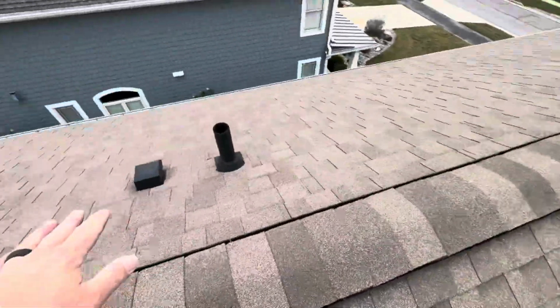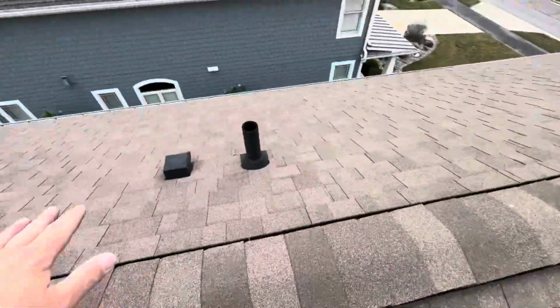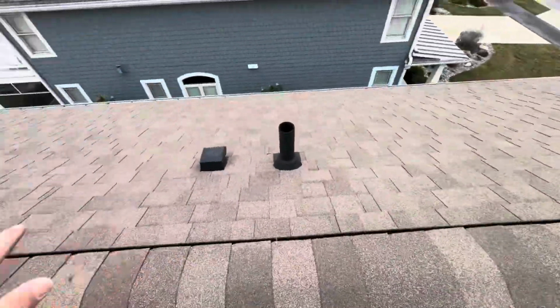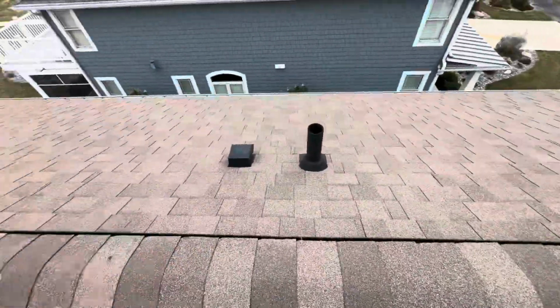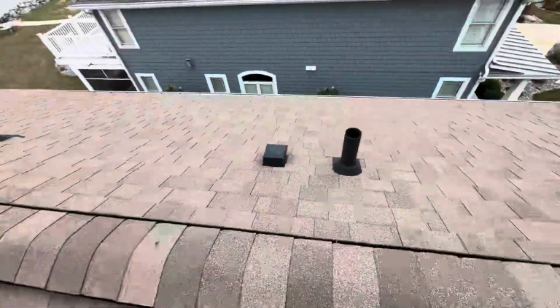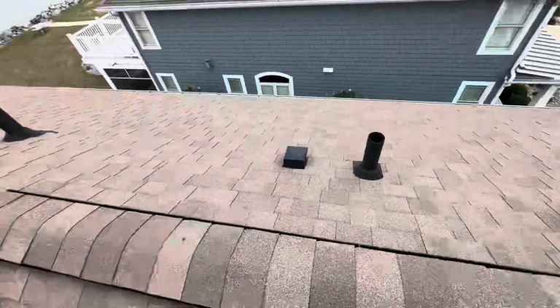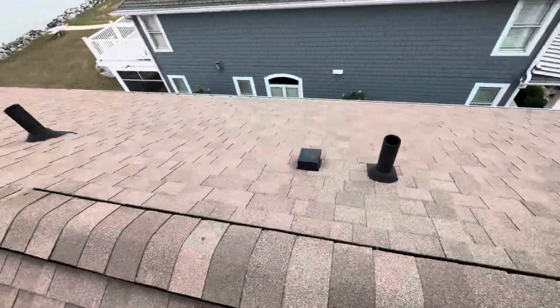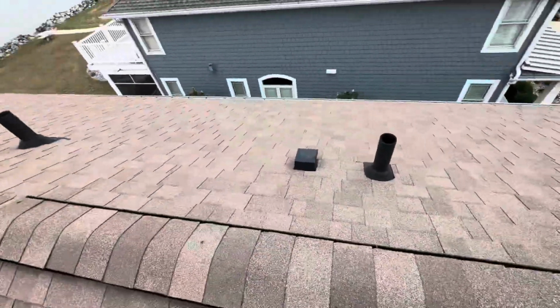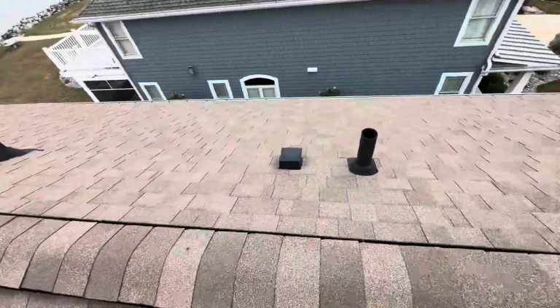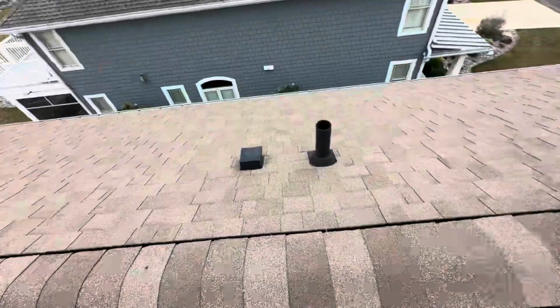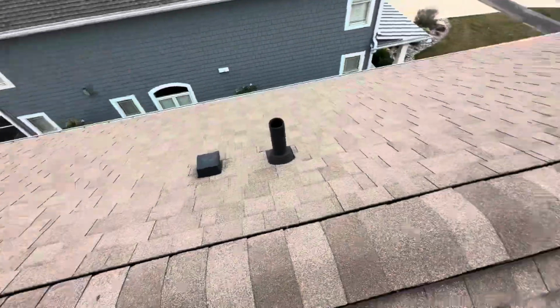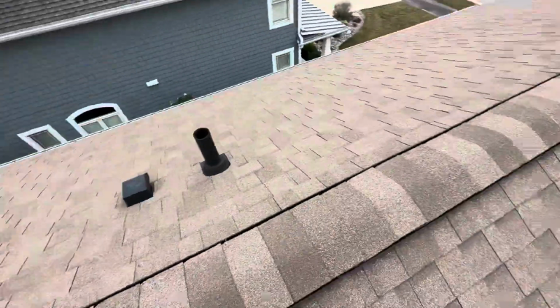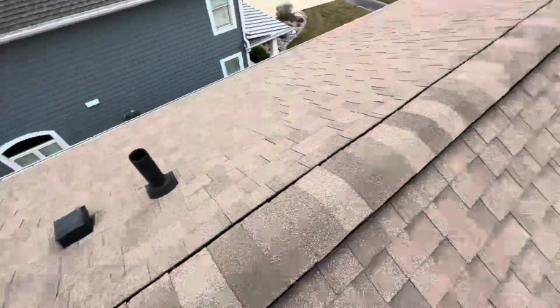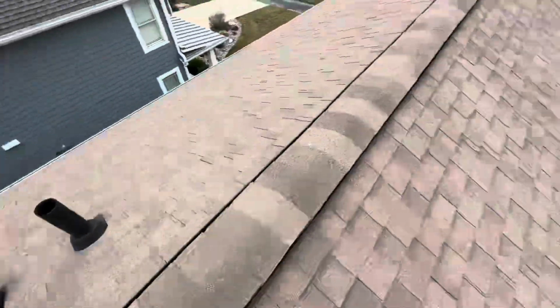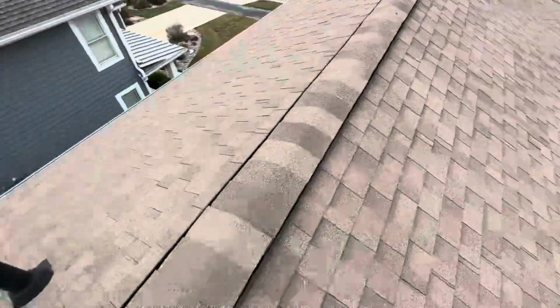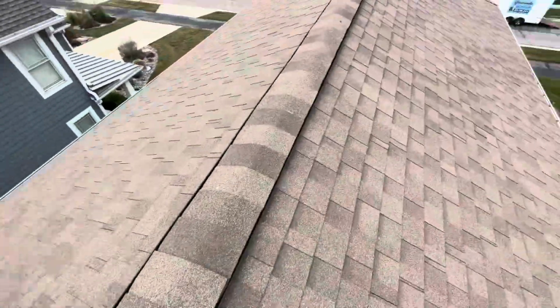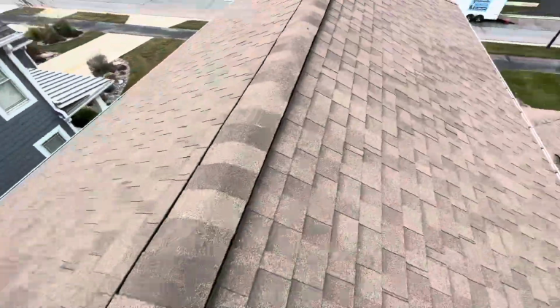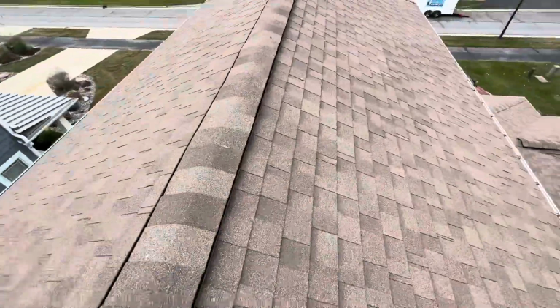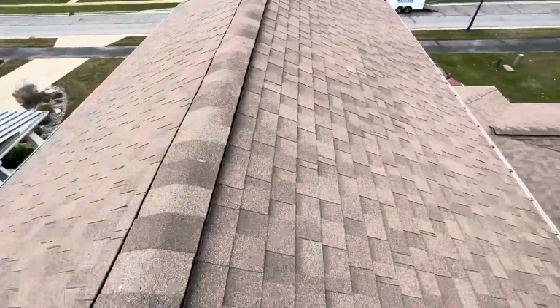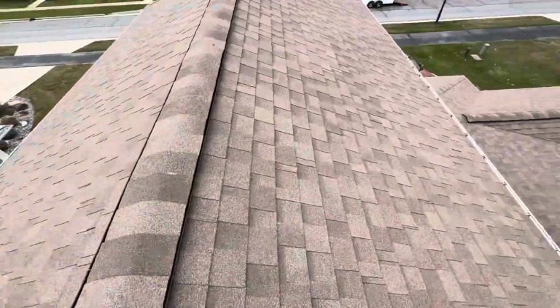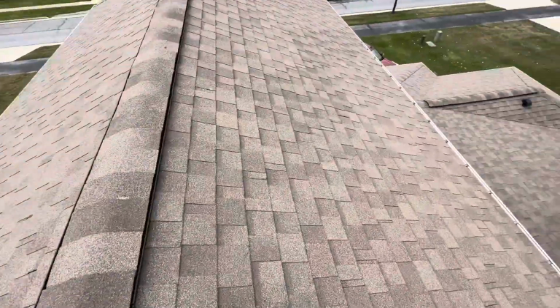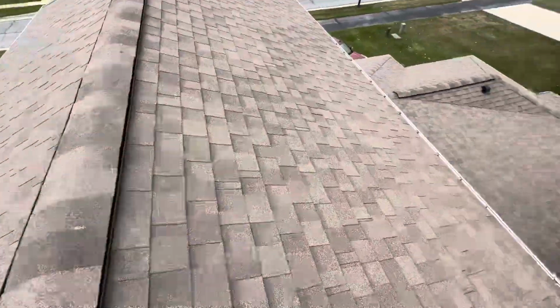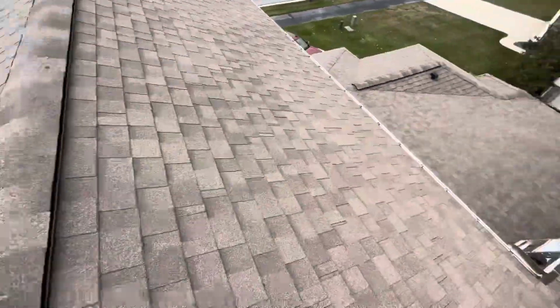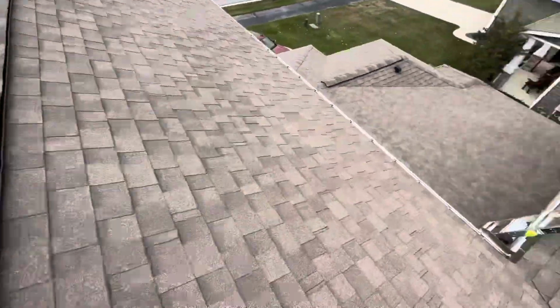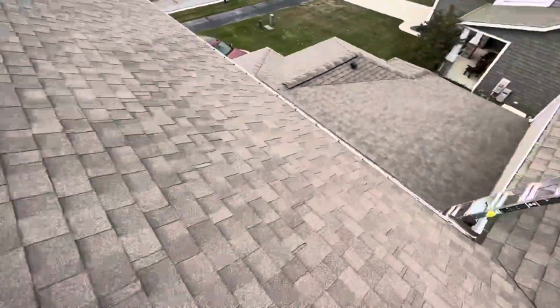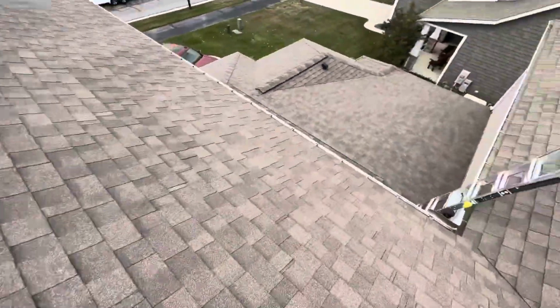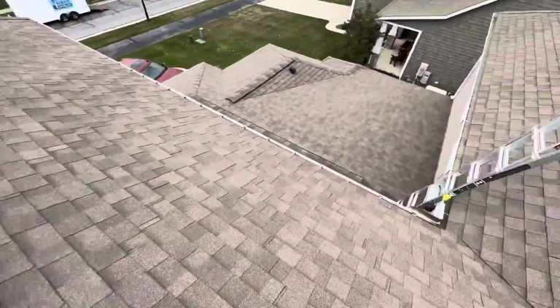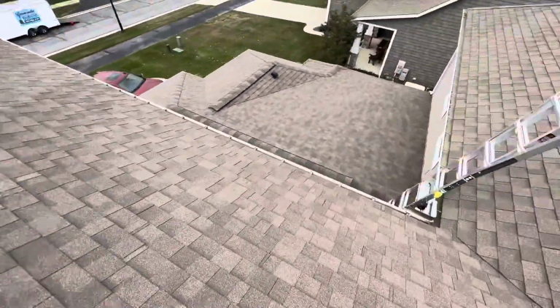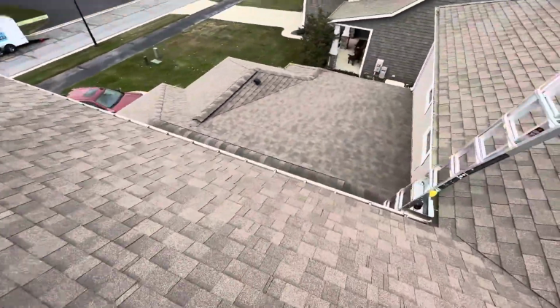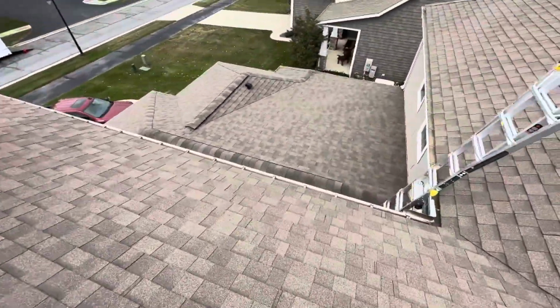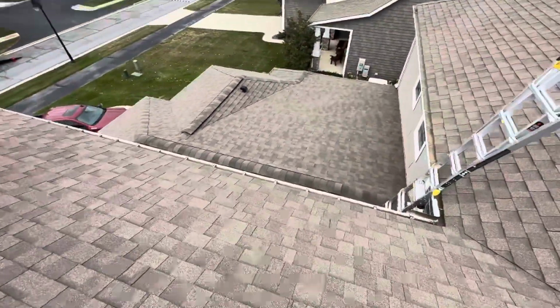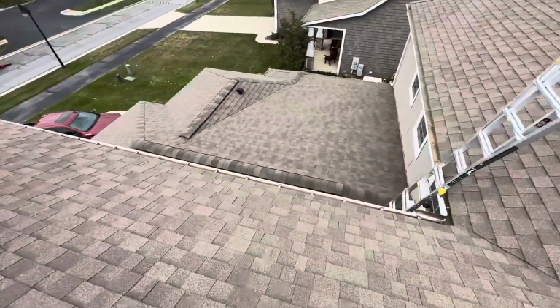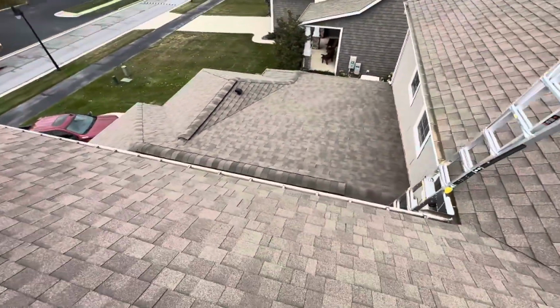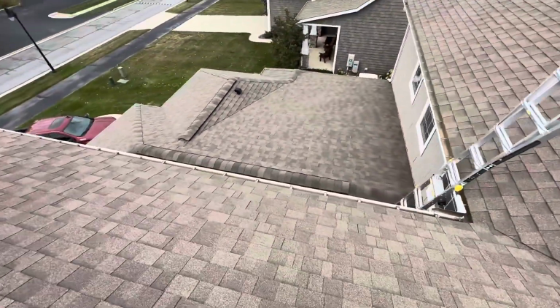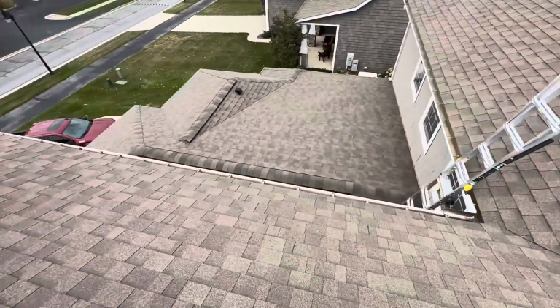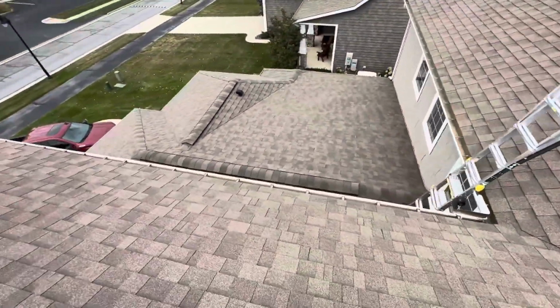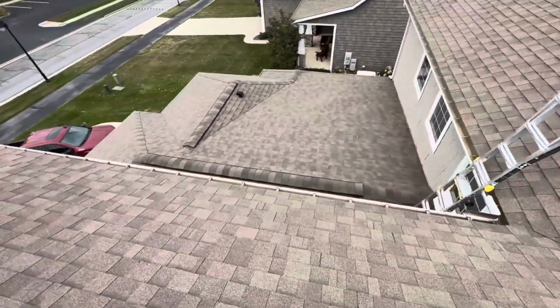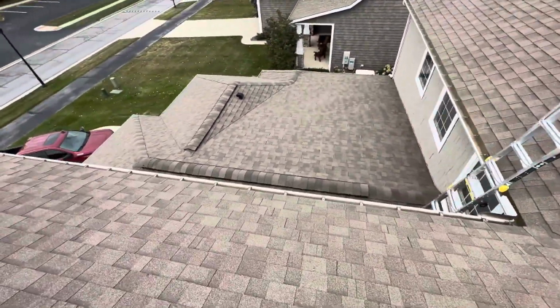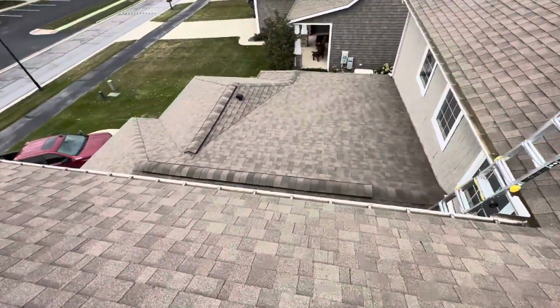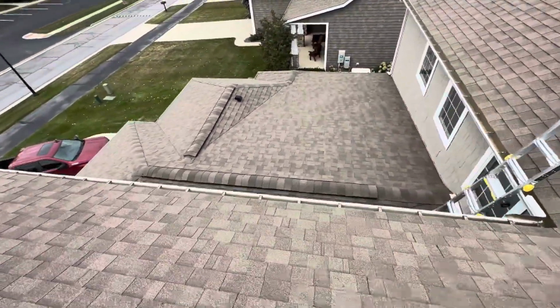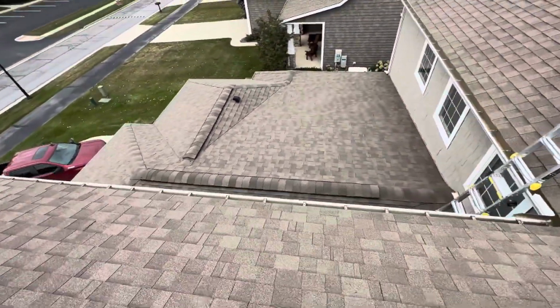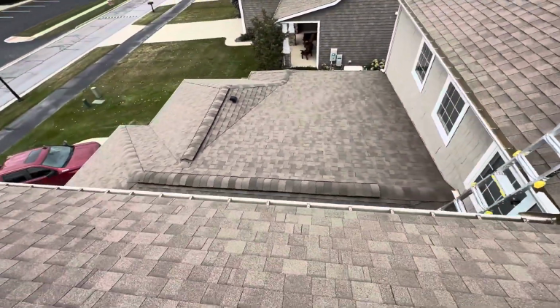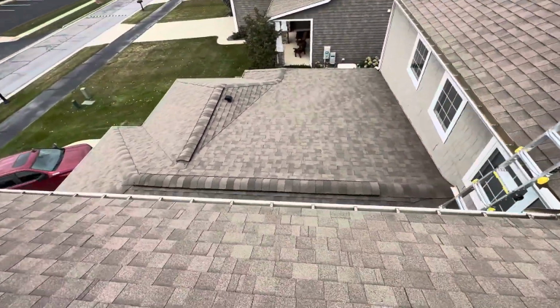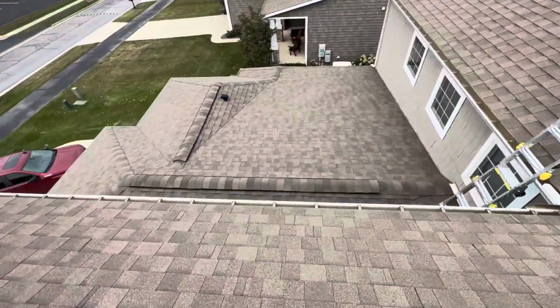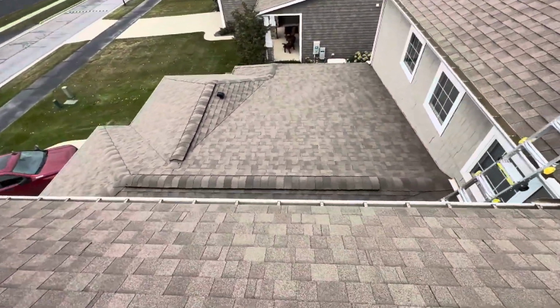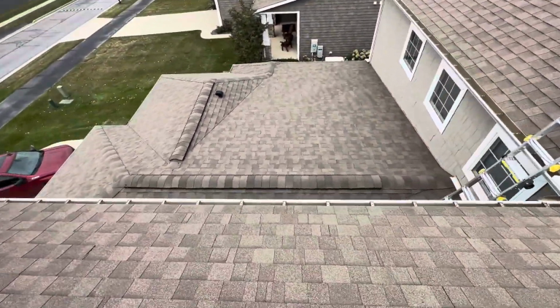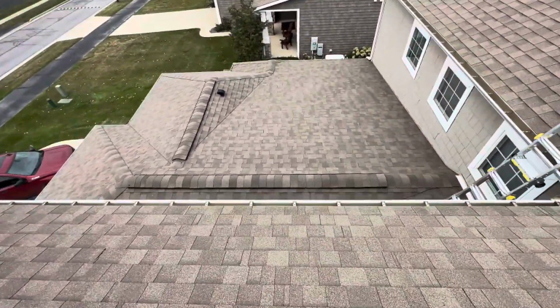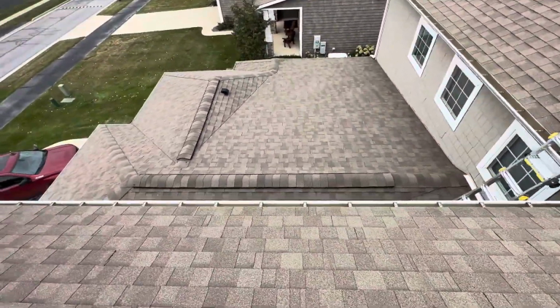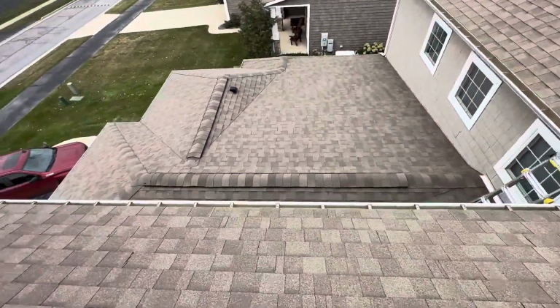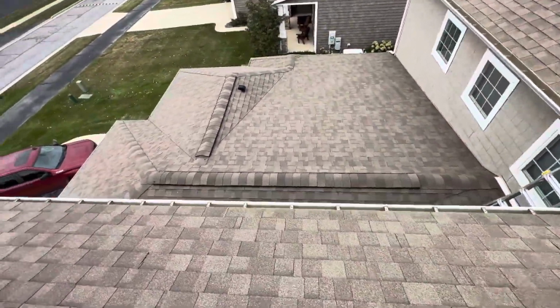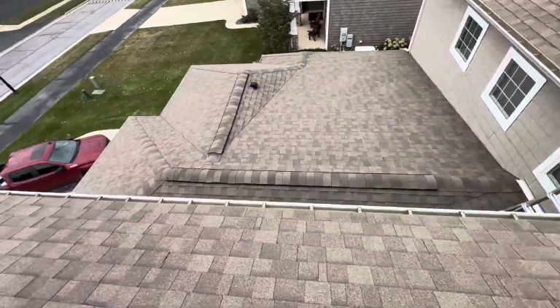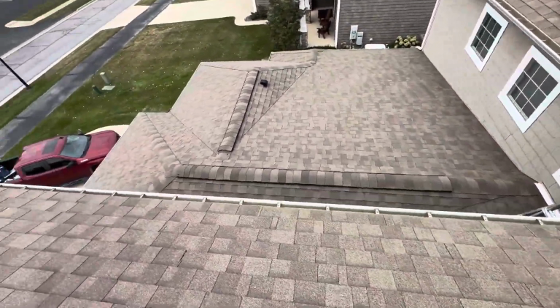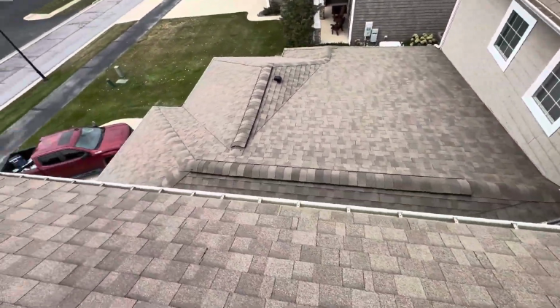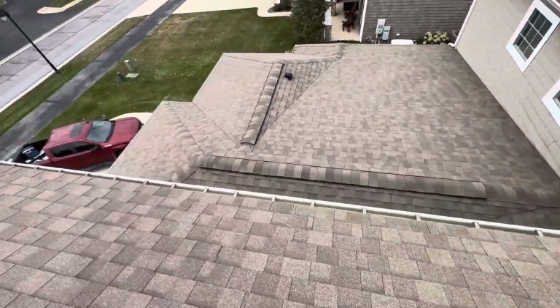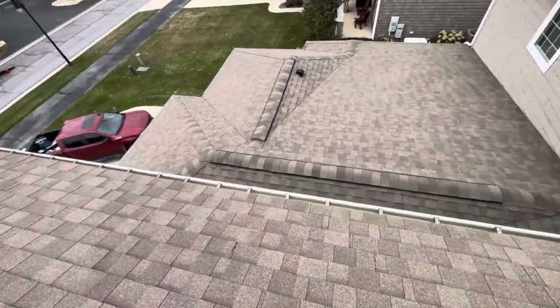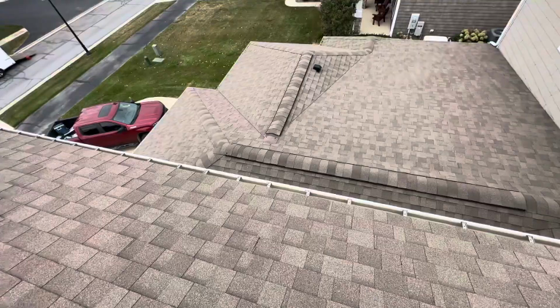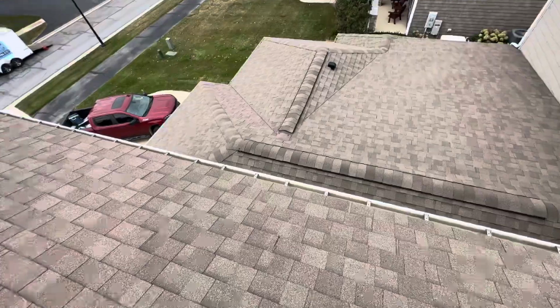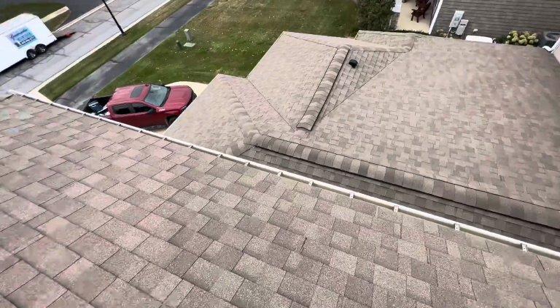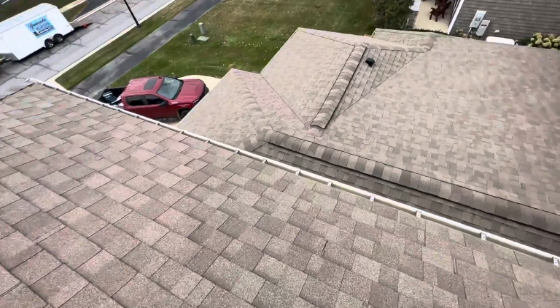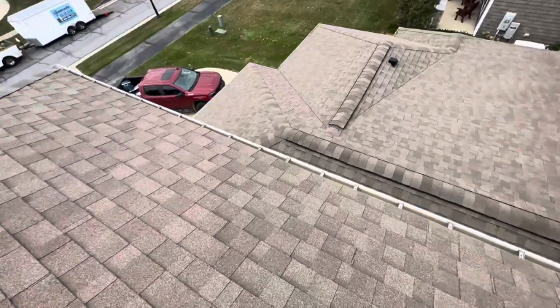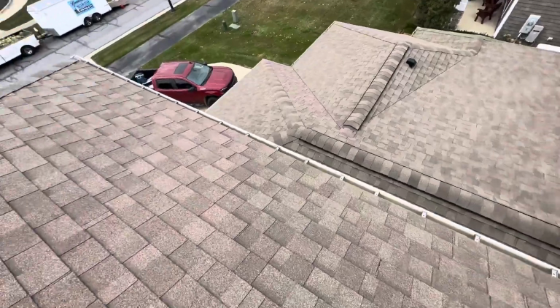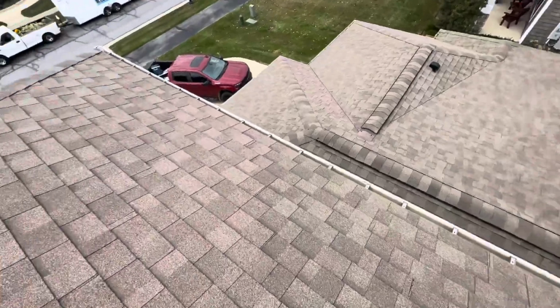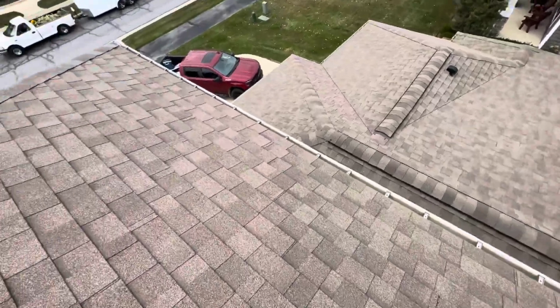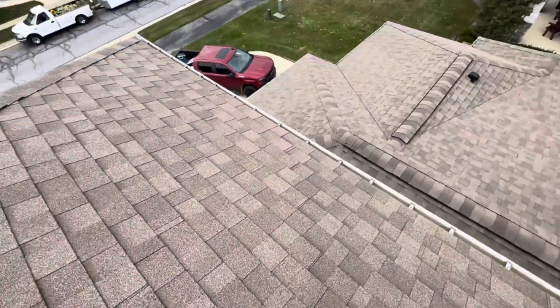These penetrations are in good shape, ridge vents in good shape, lower section as well. I'm not very concerned about this roof at all.